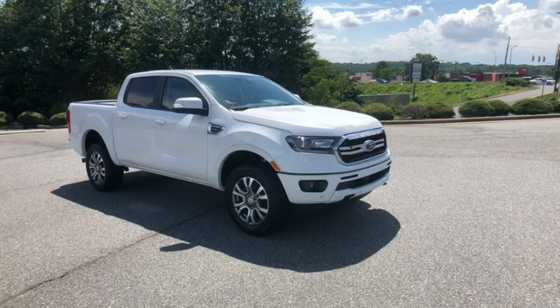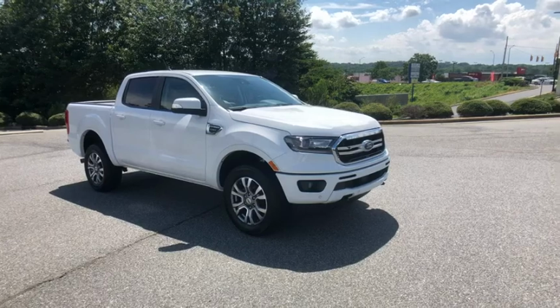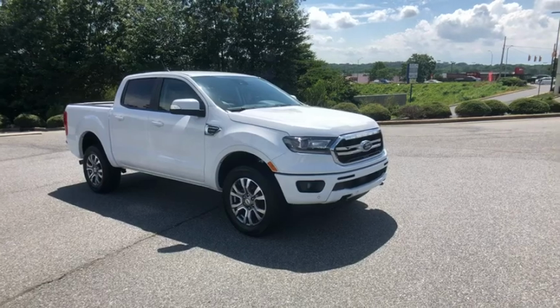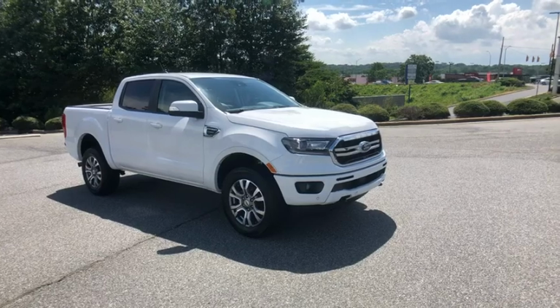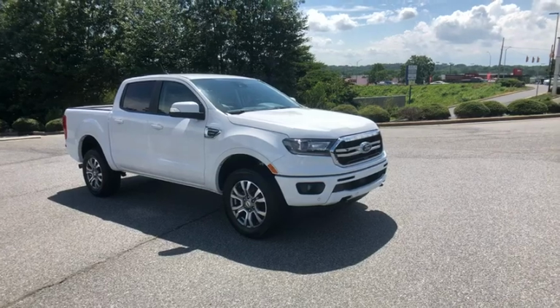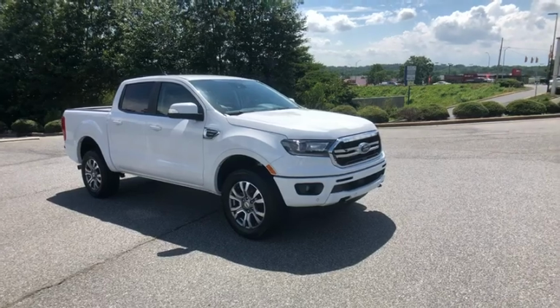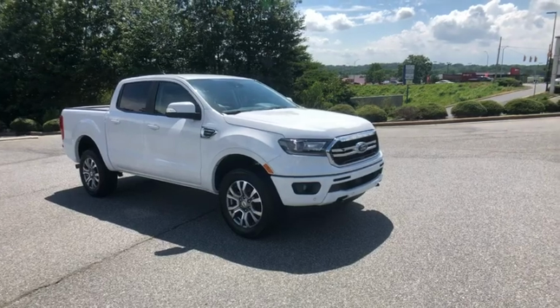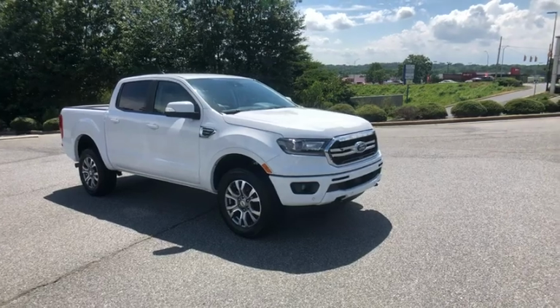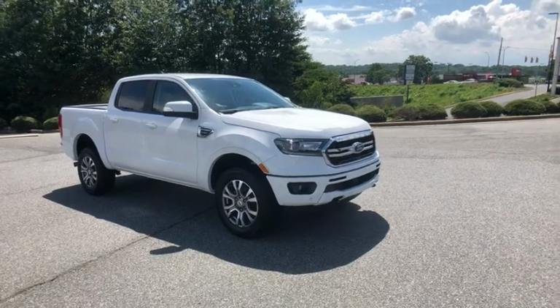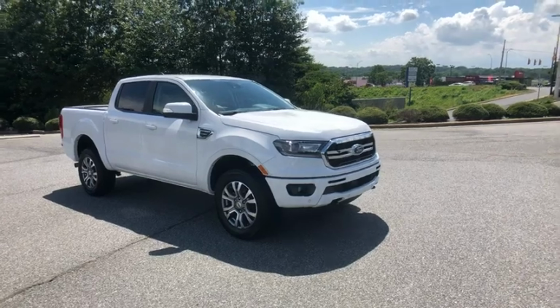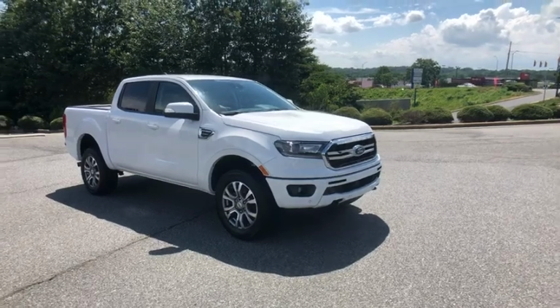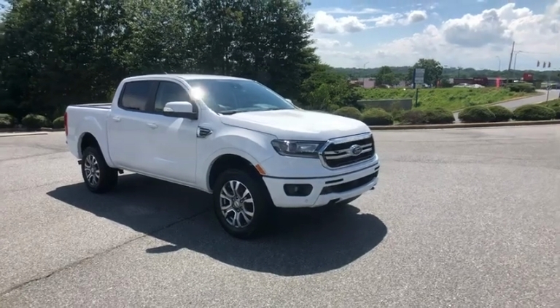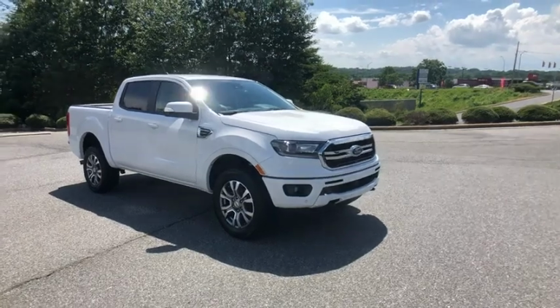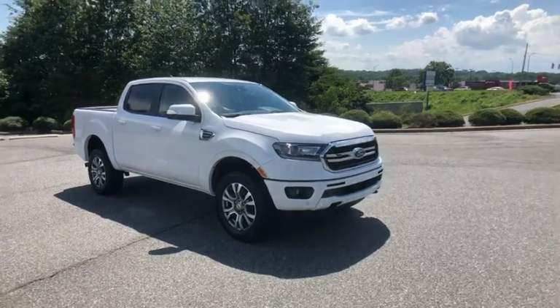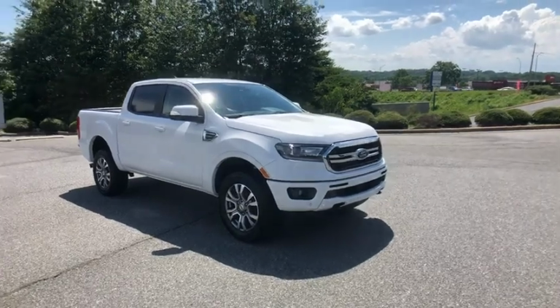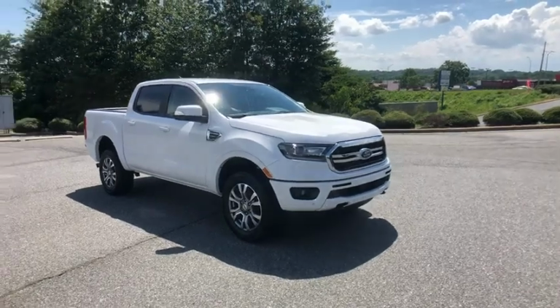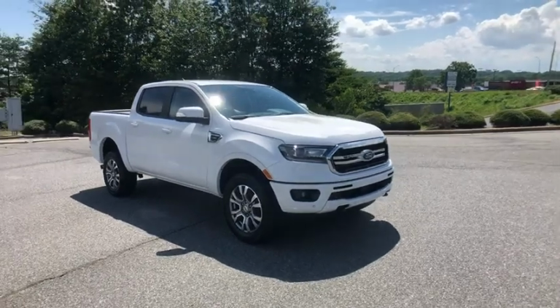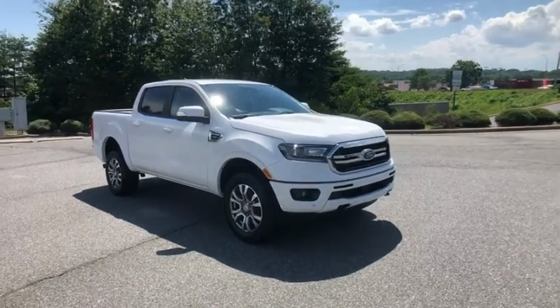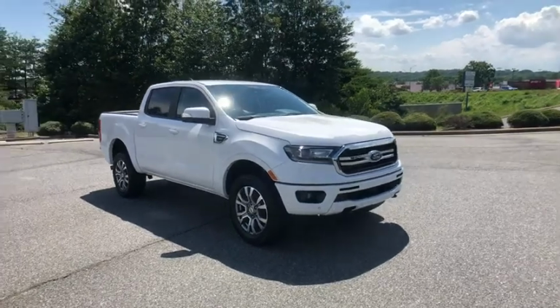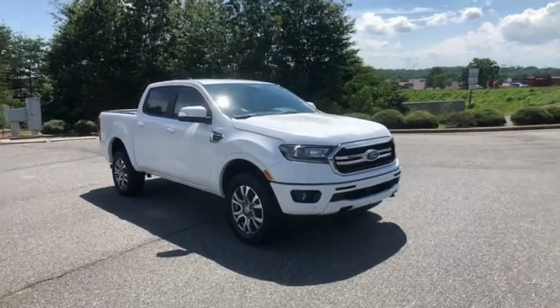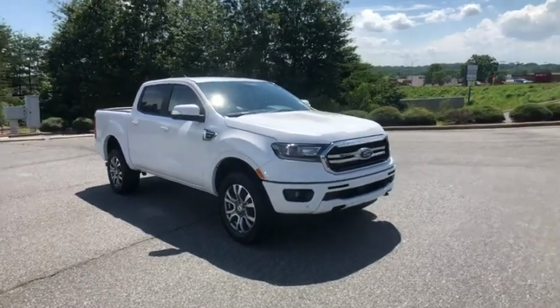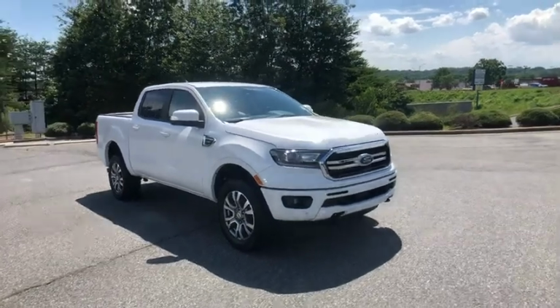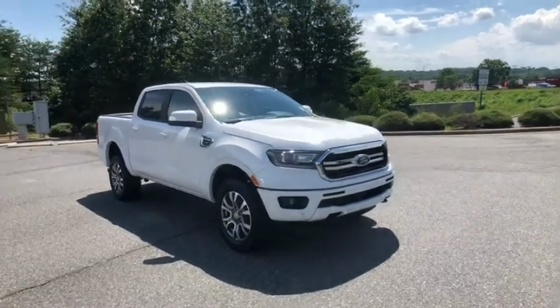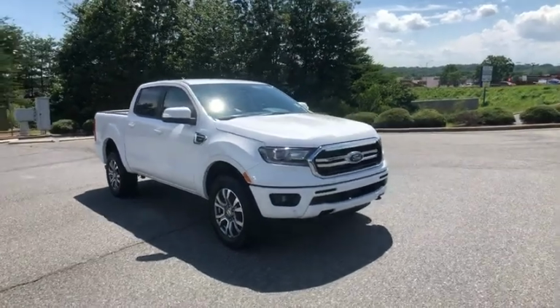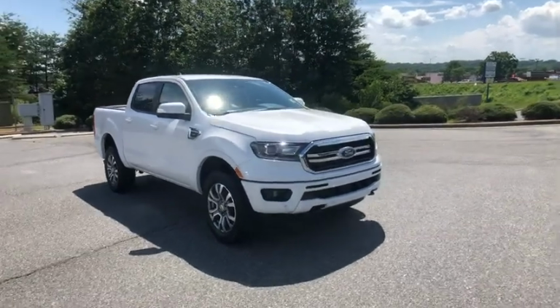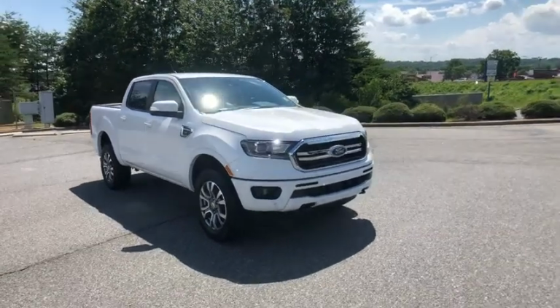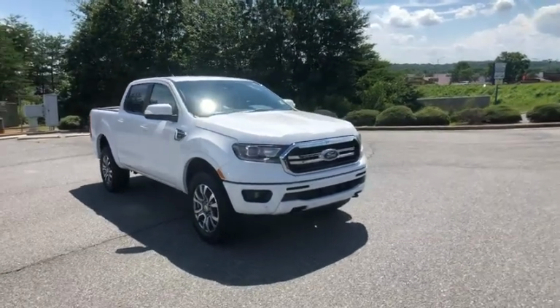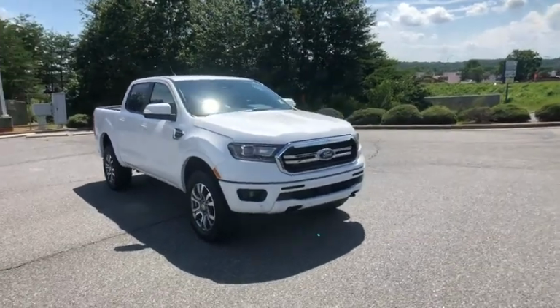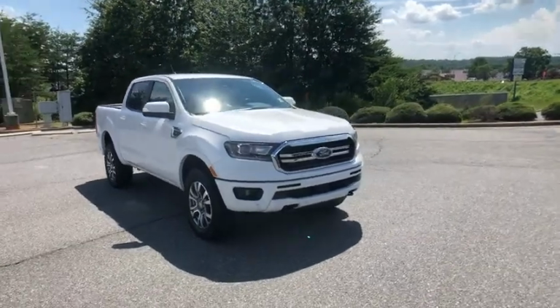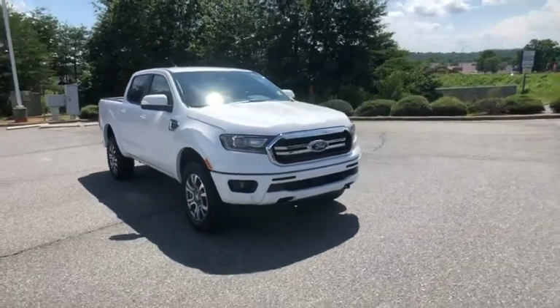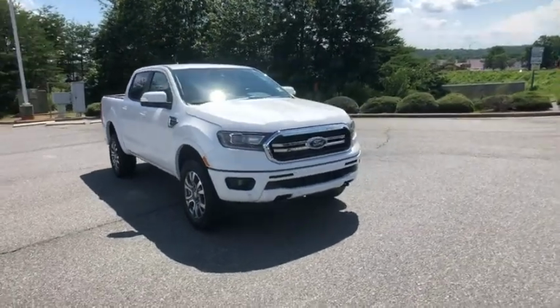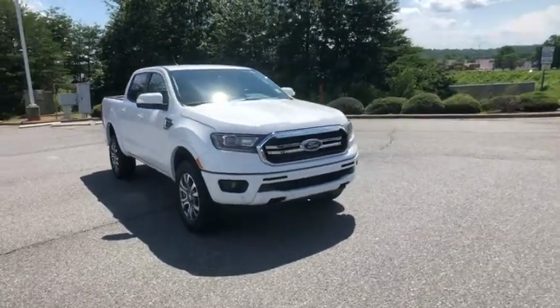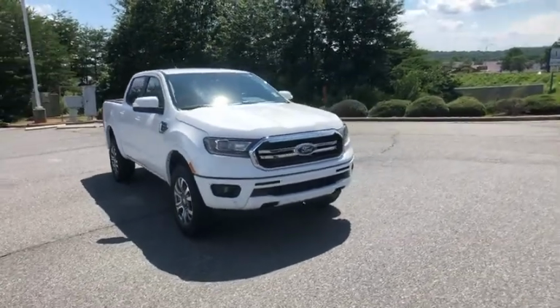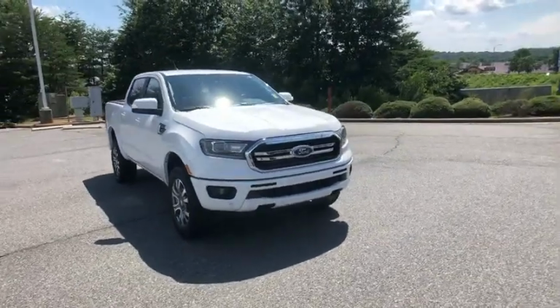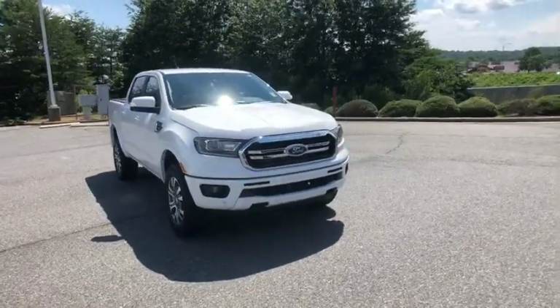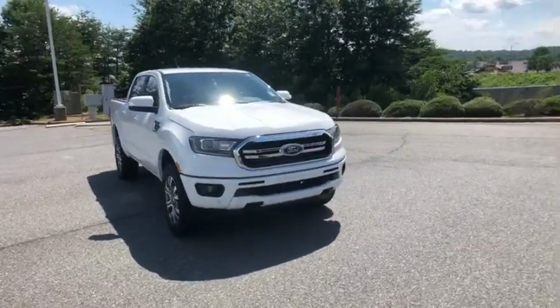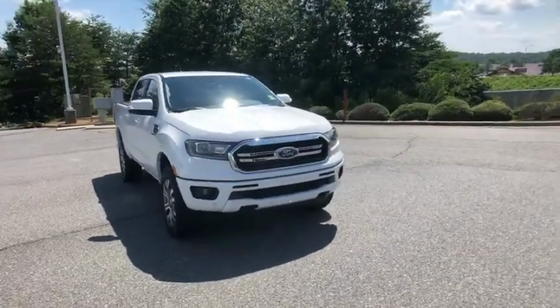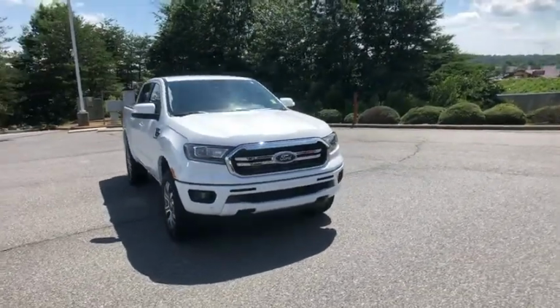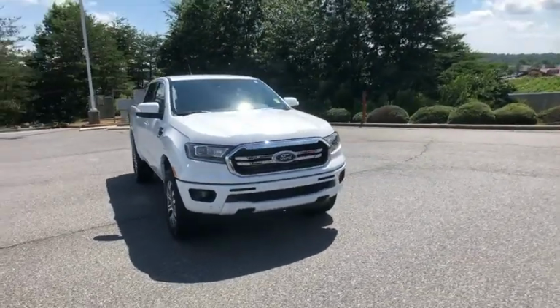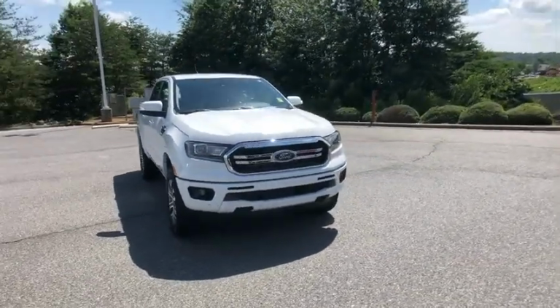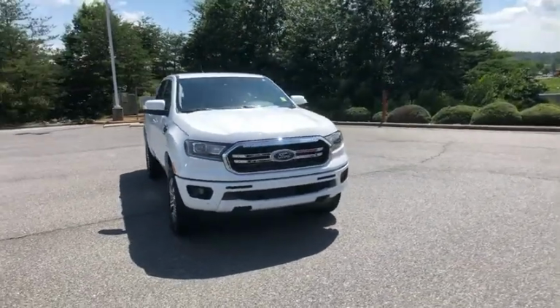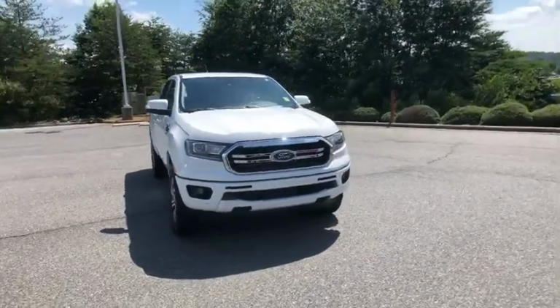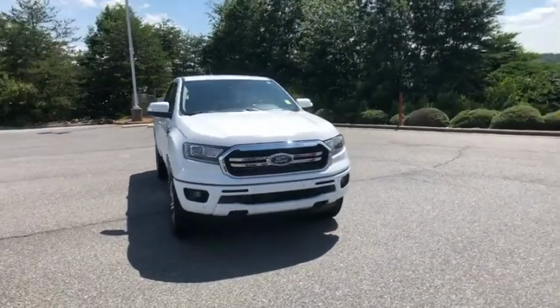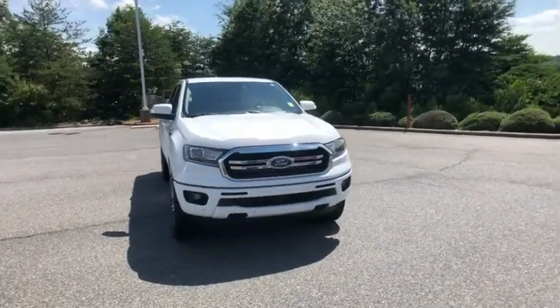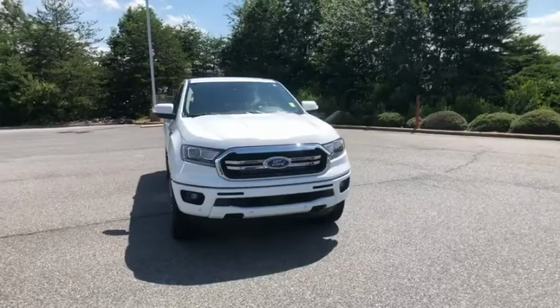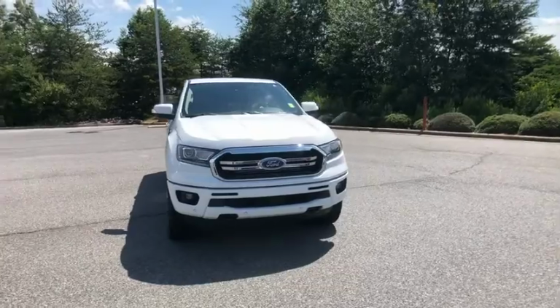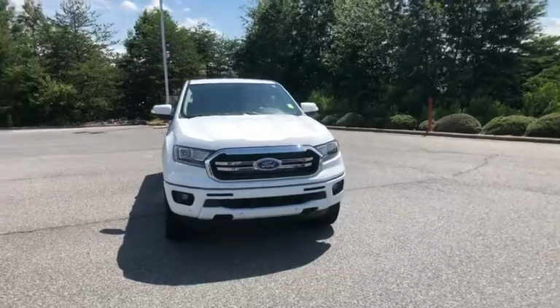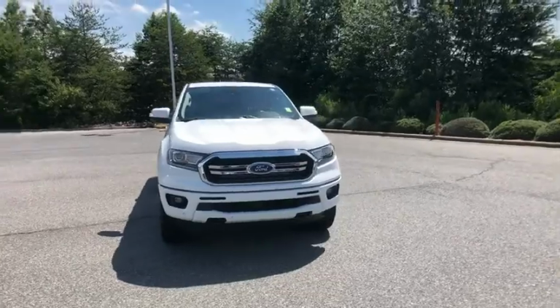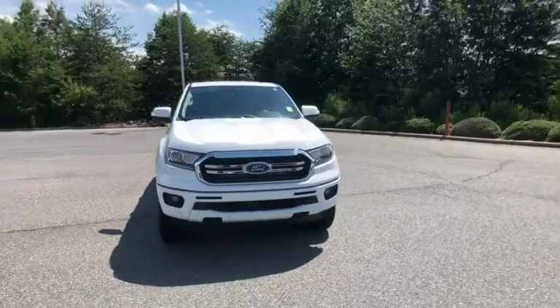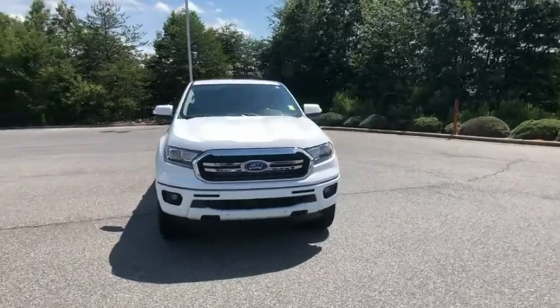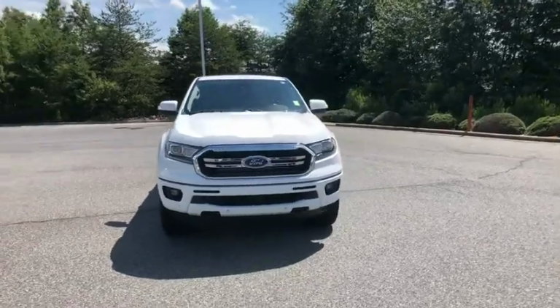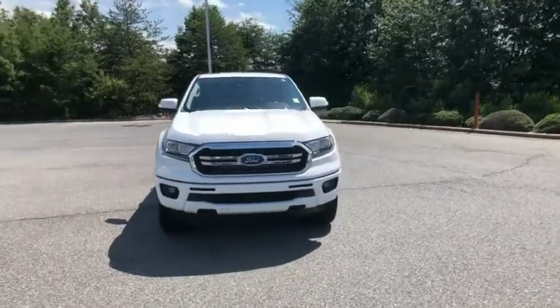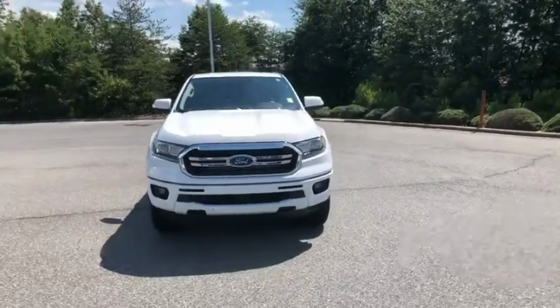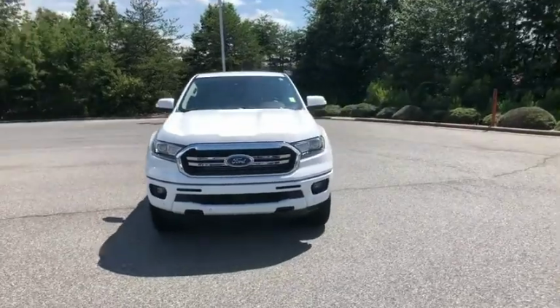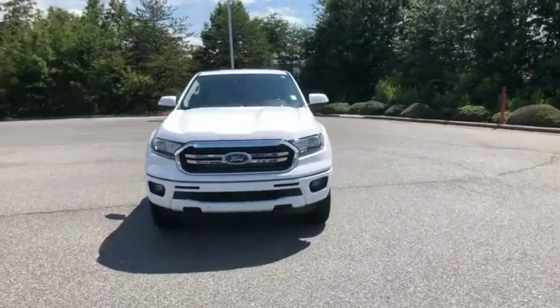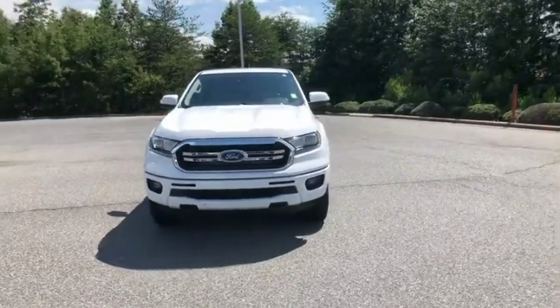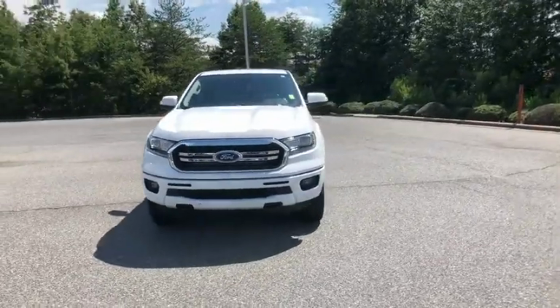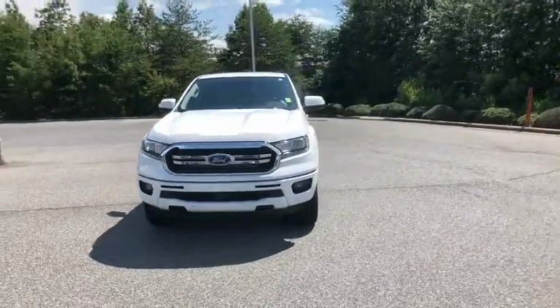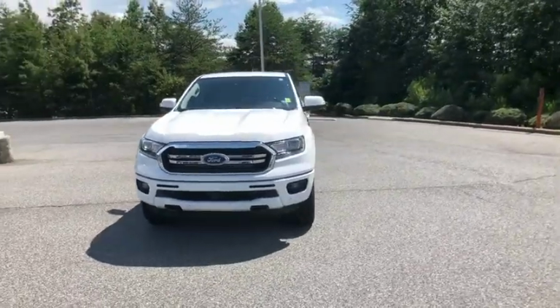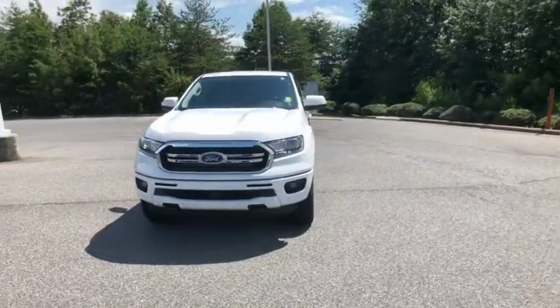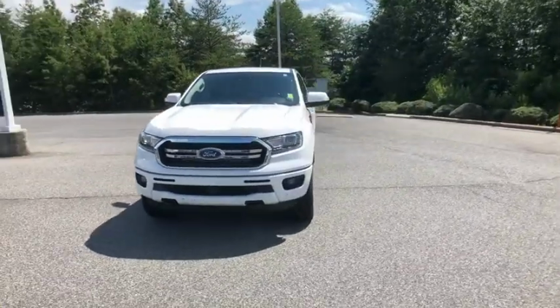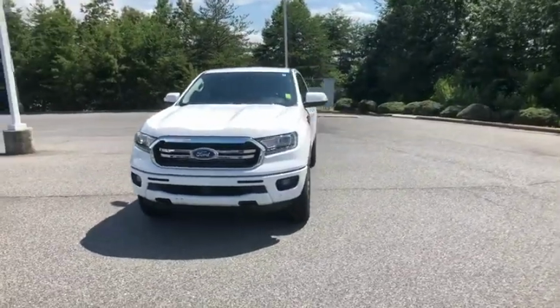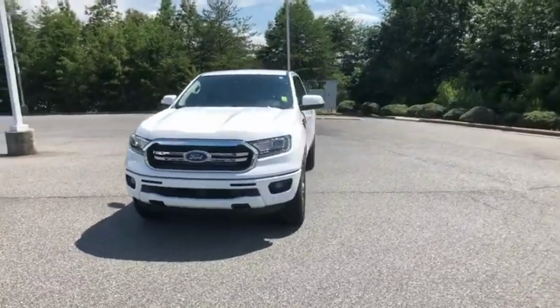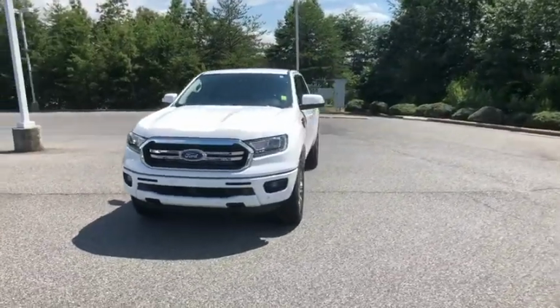Looking for the right vehicle? Check out the 2019 Ford Ranger. Tough inside and out, Ranger proves its mettle.